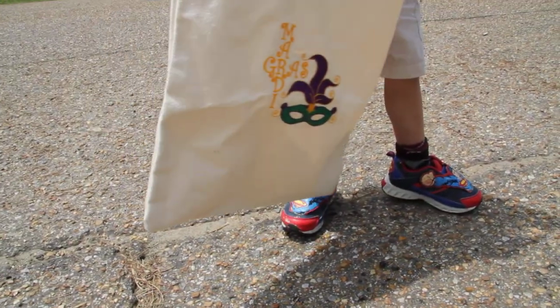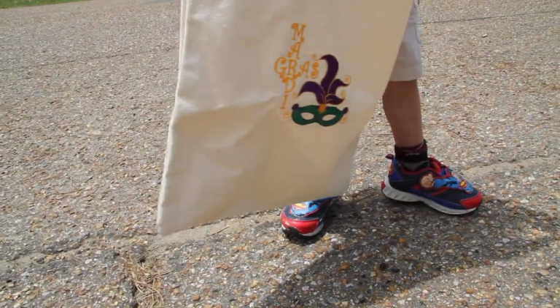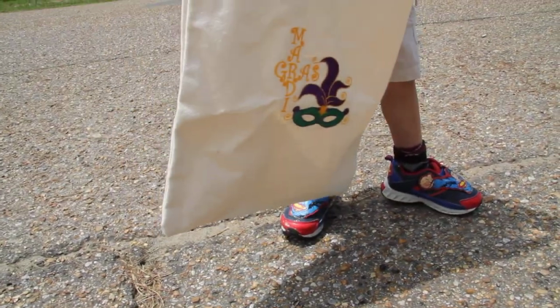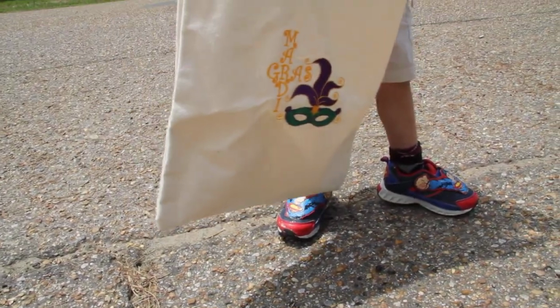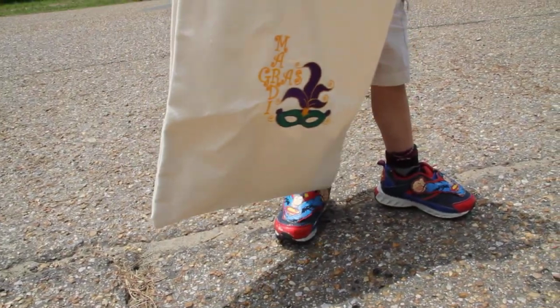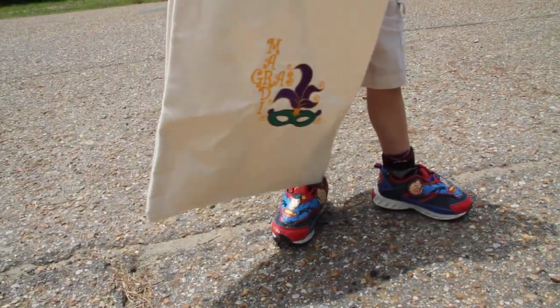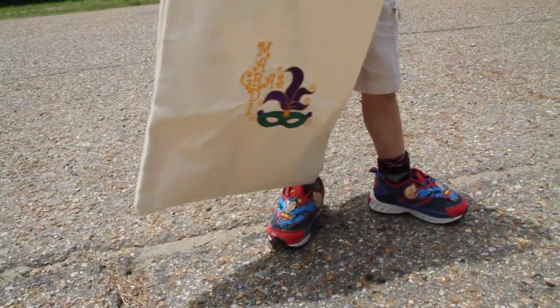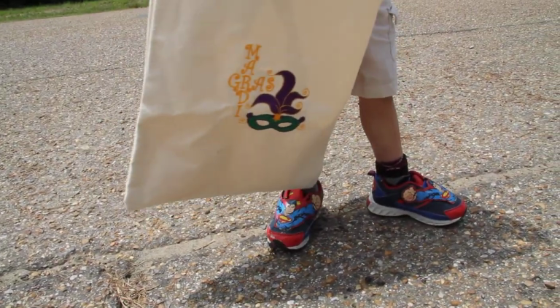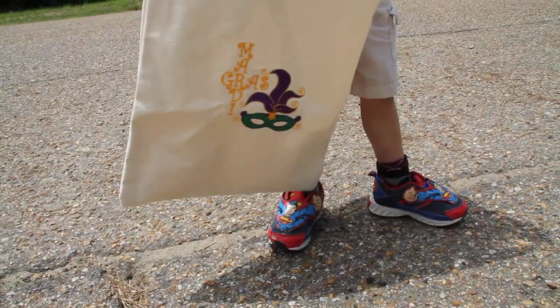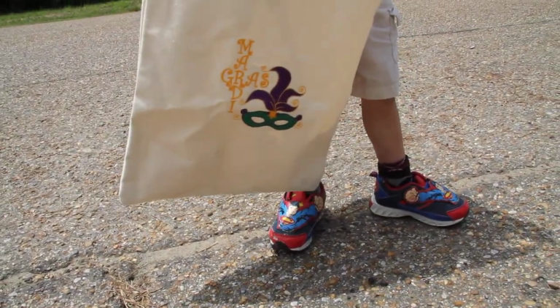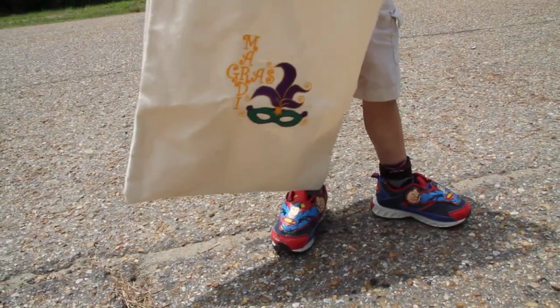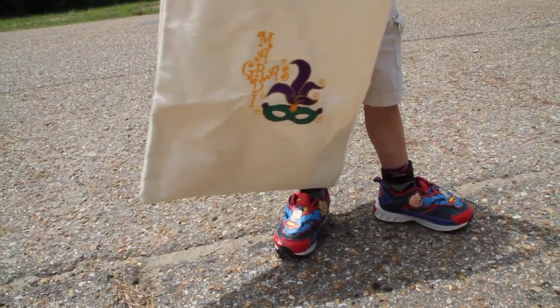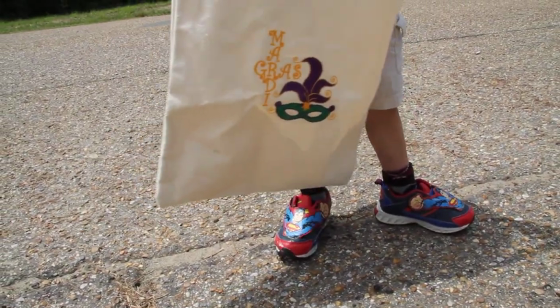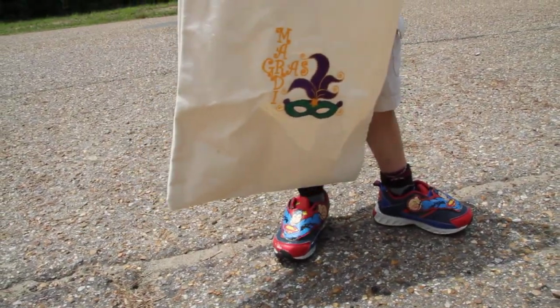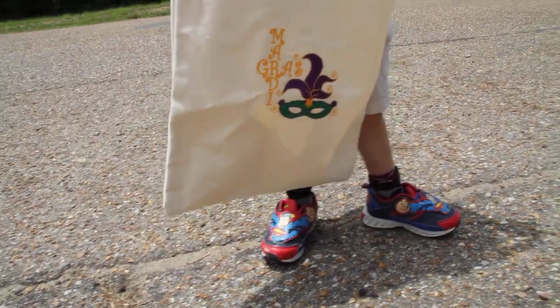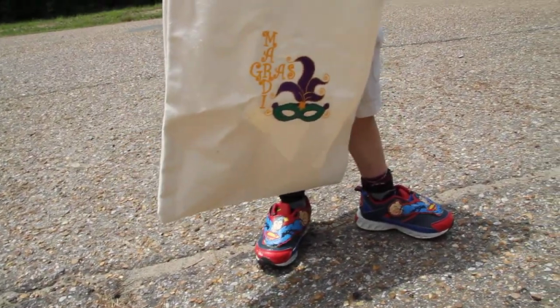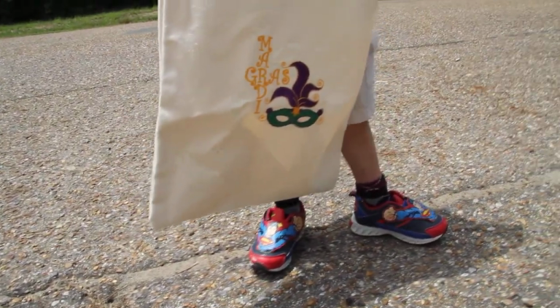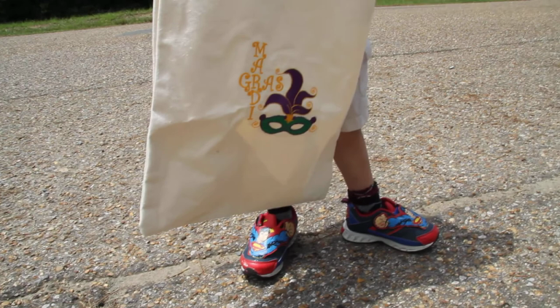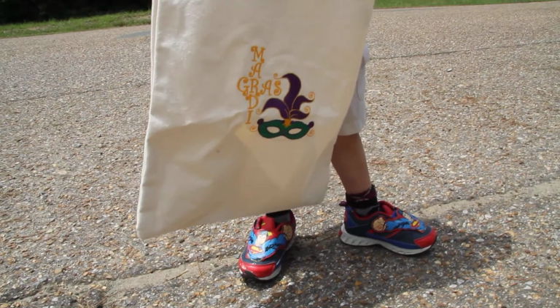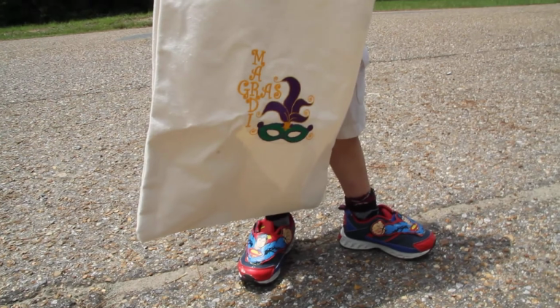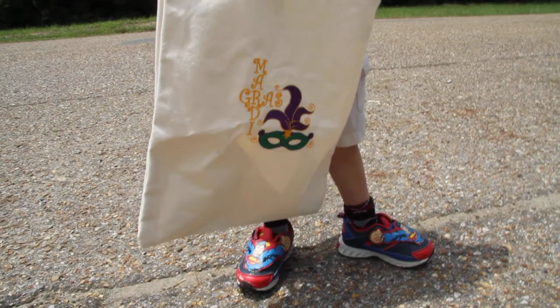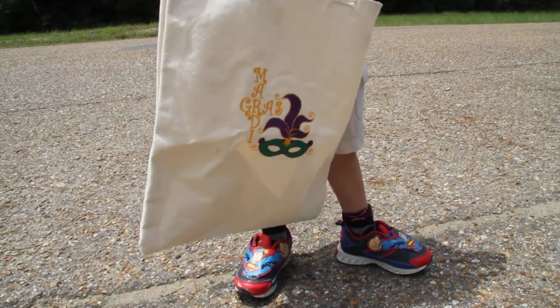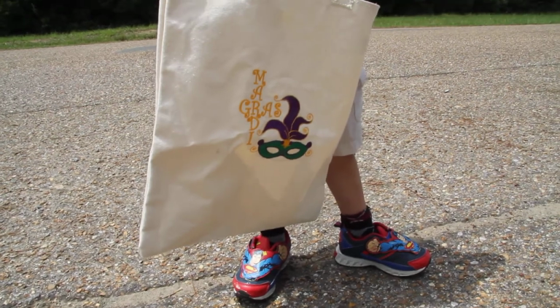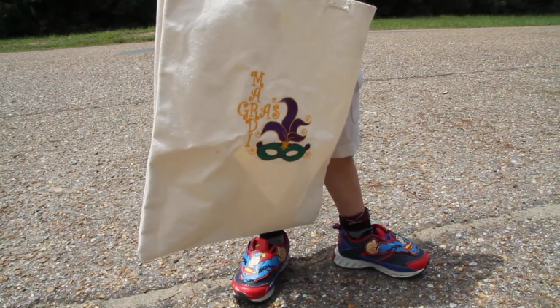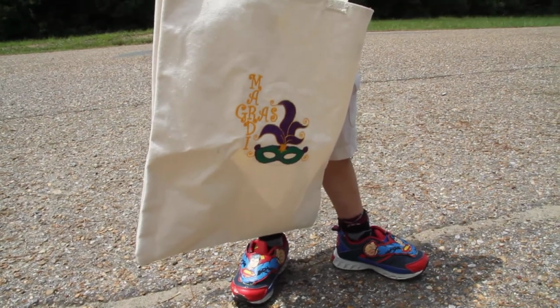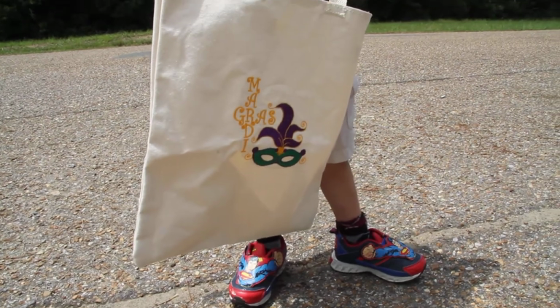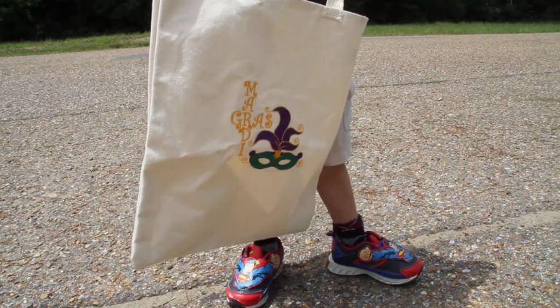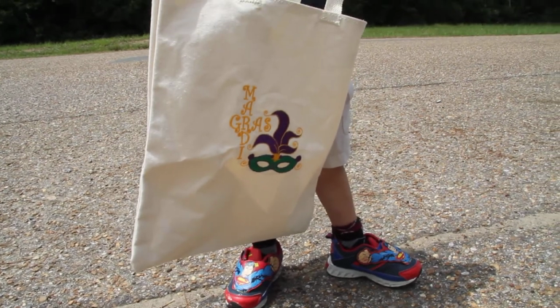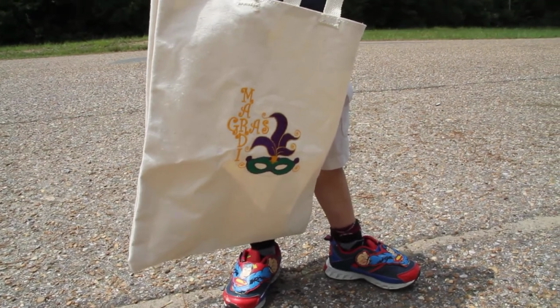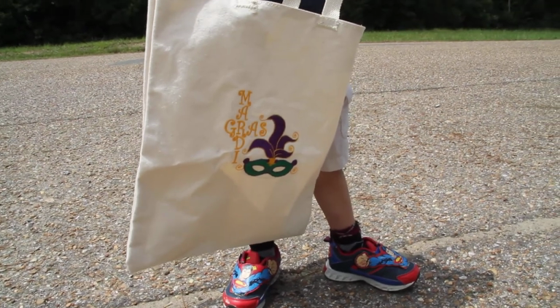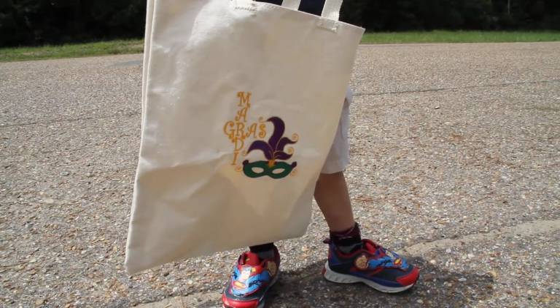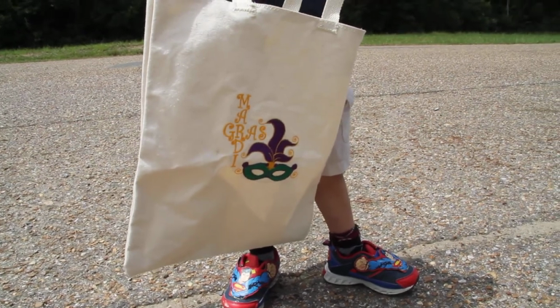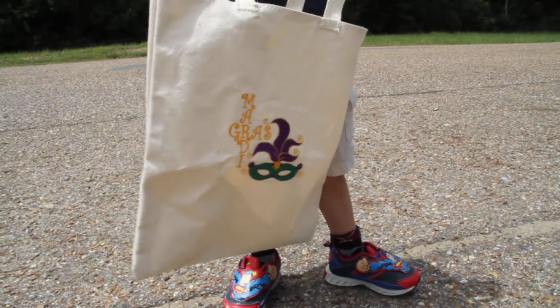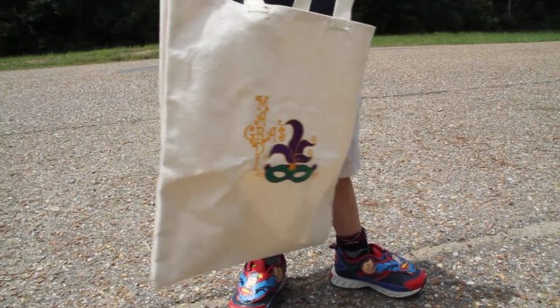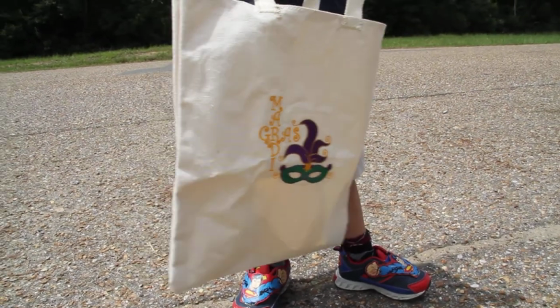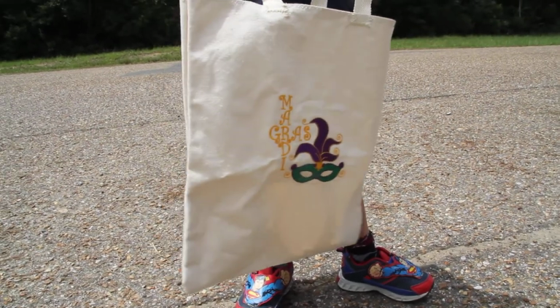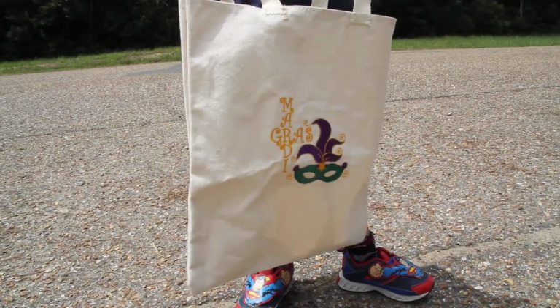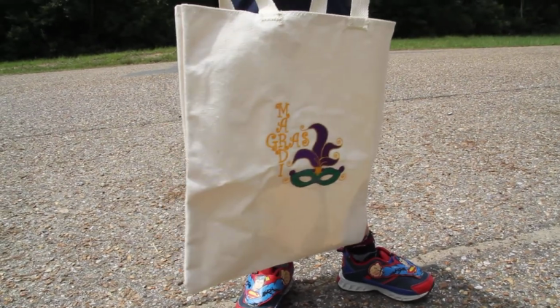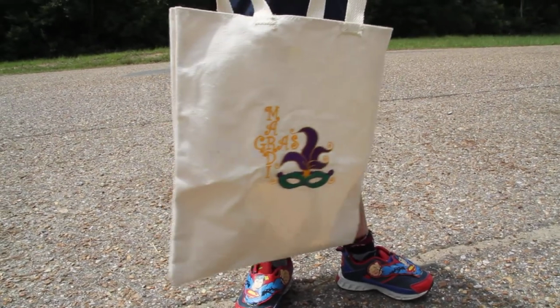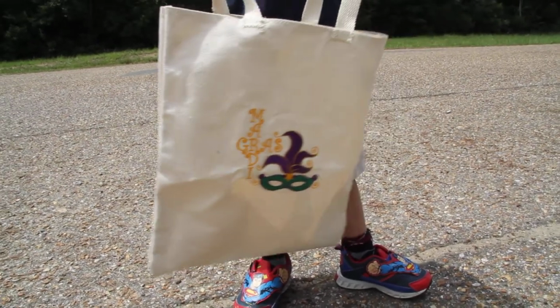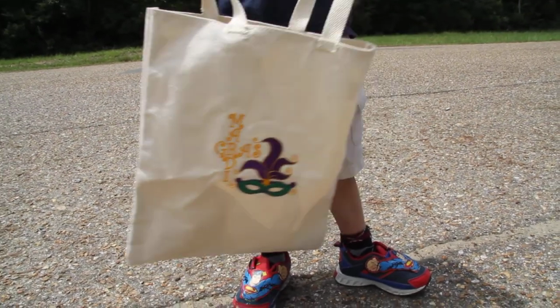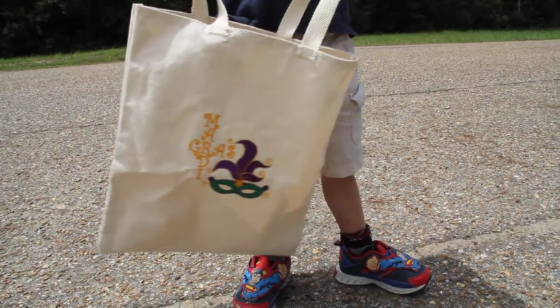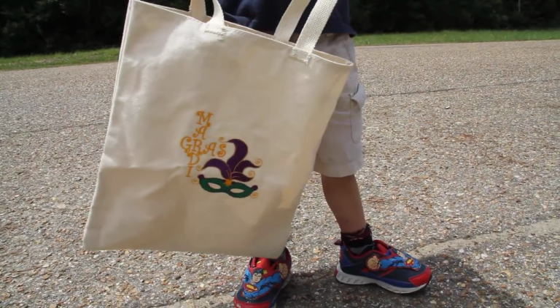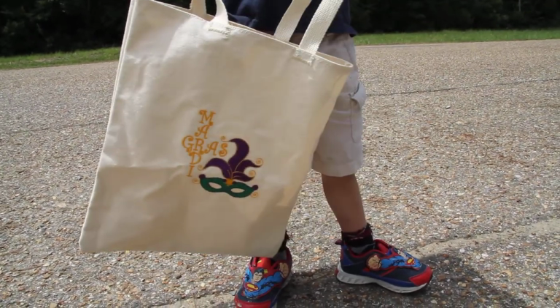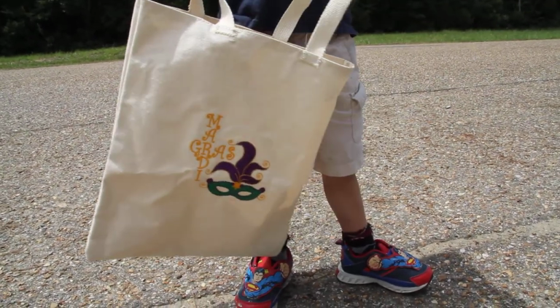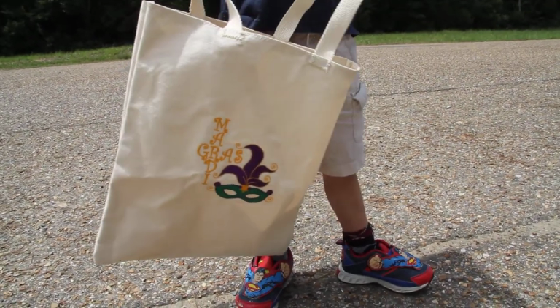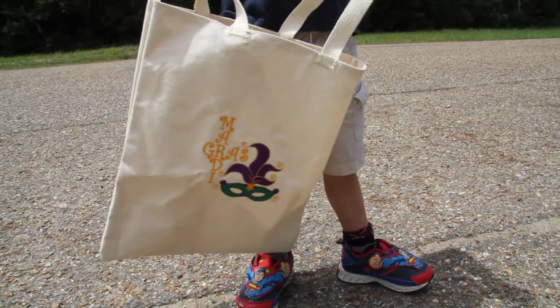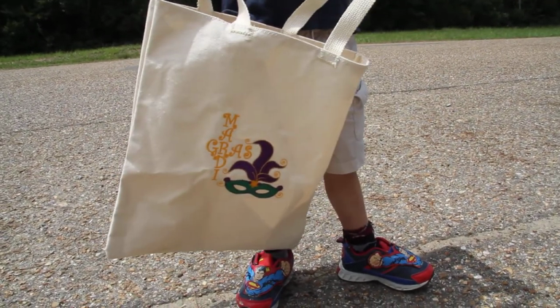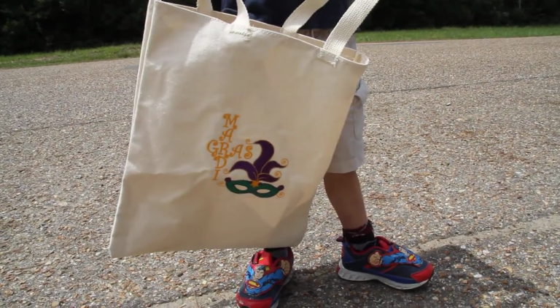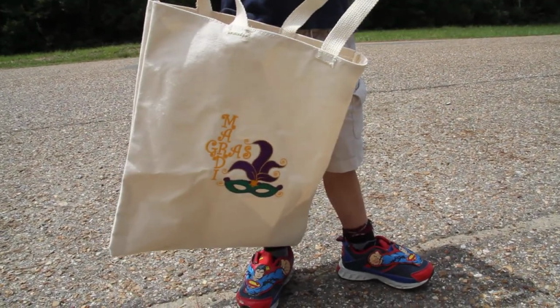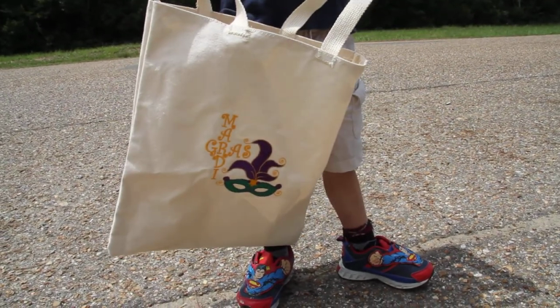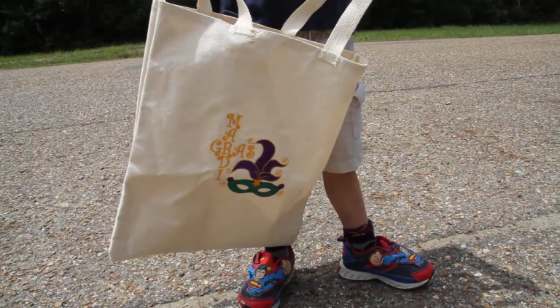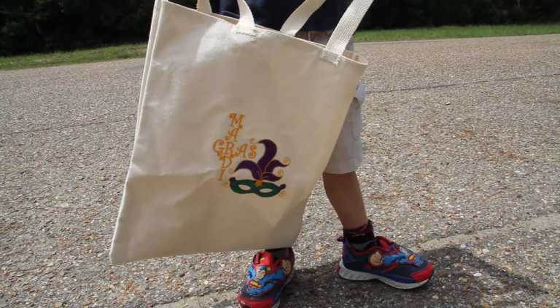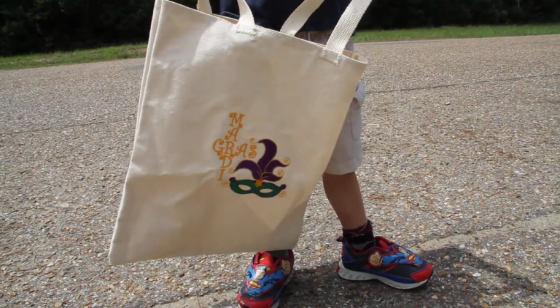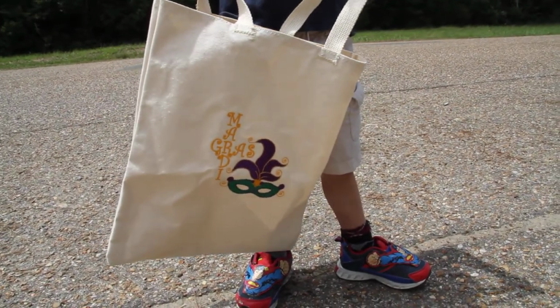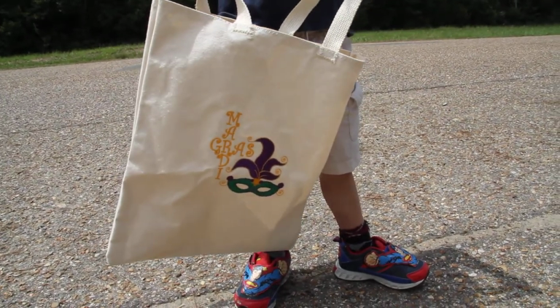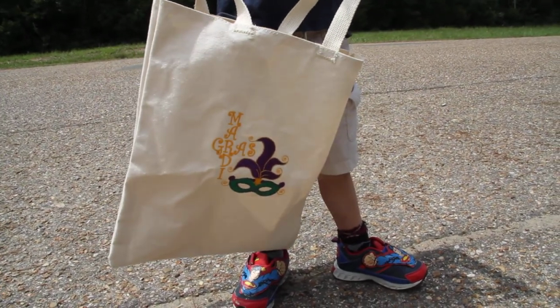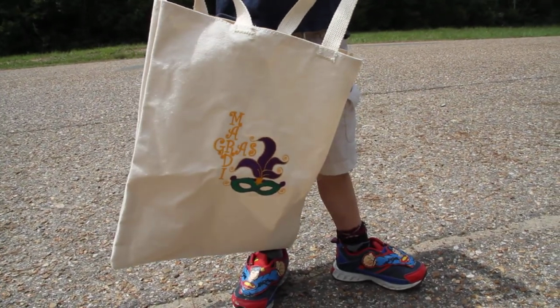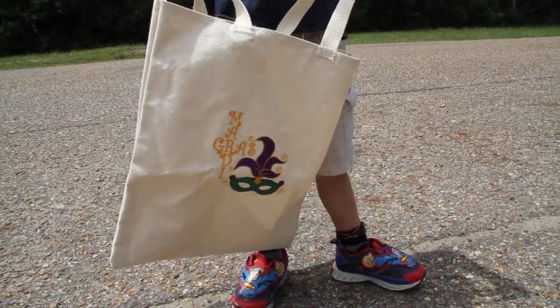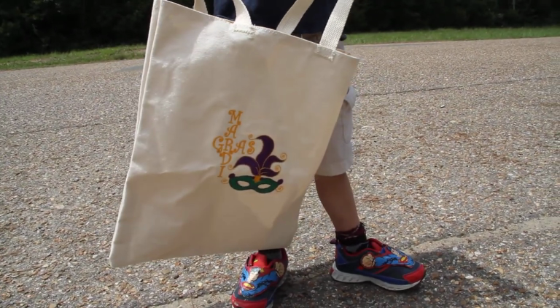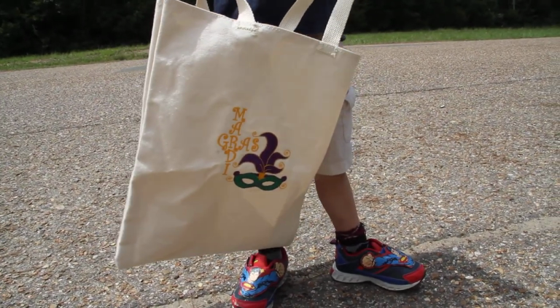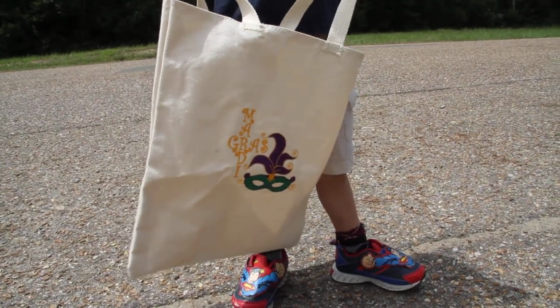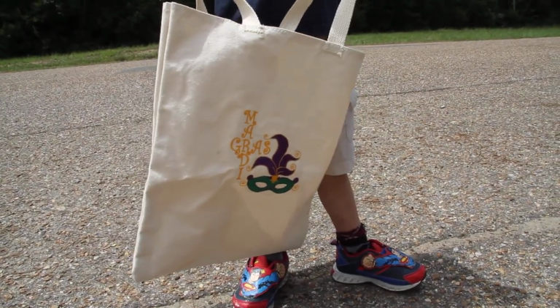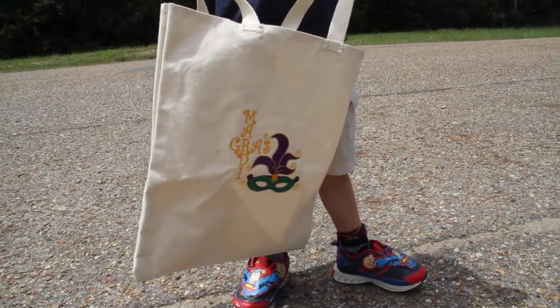Get this lovely canvas tote and bring it to your next parade. Happy Mardi Gras!